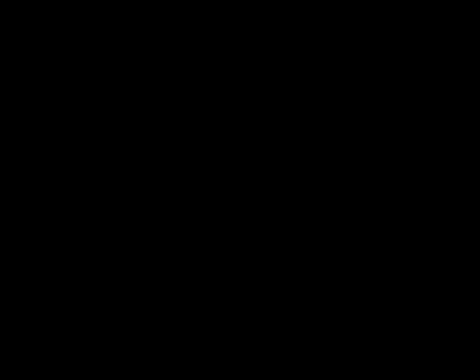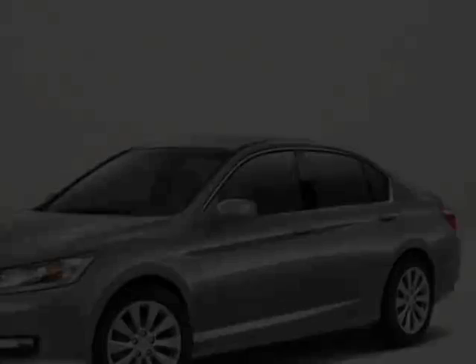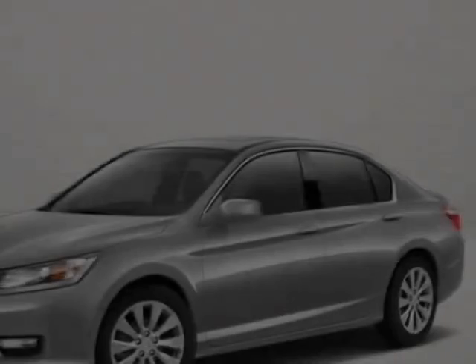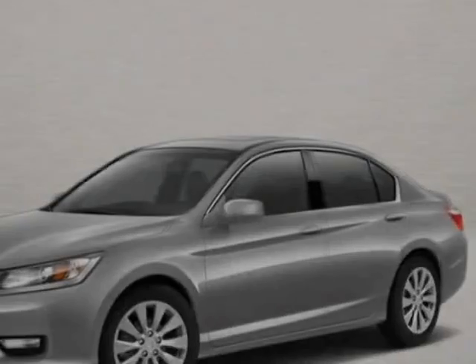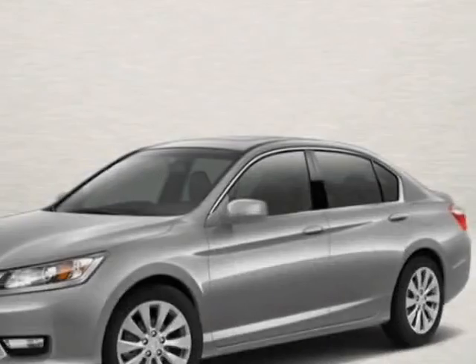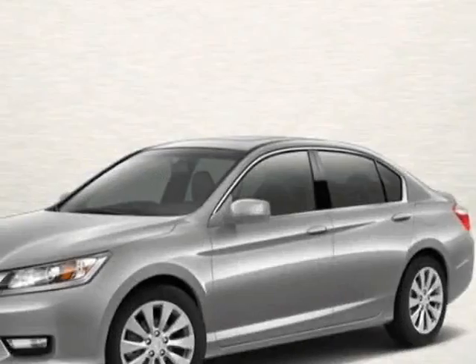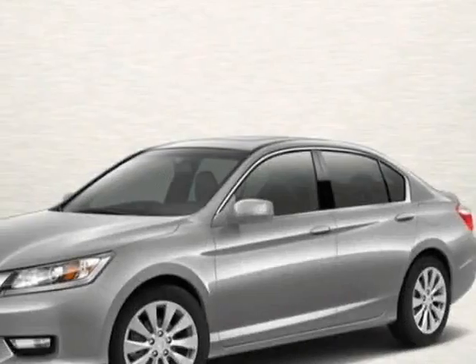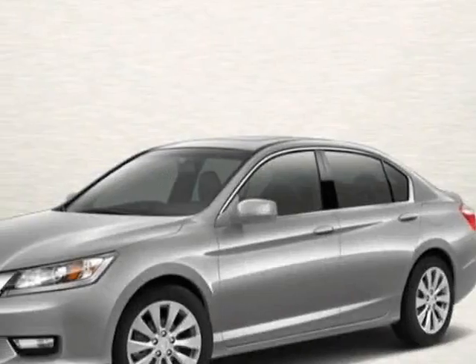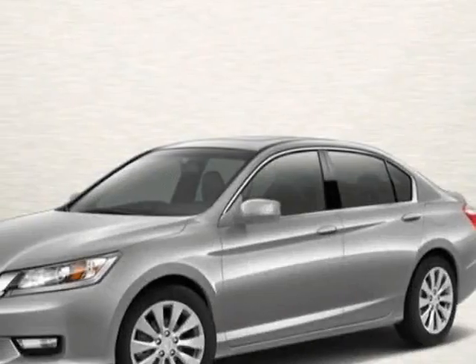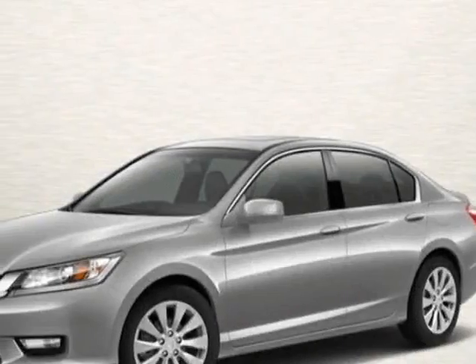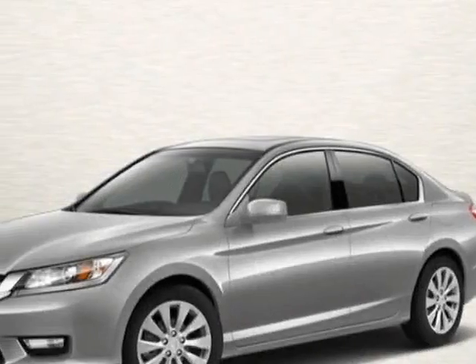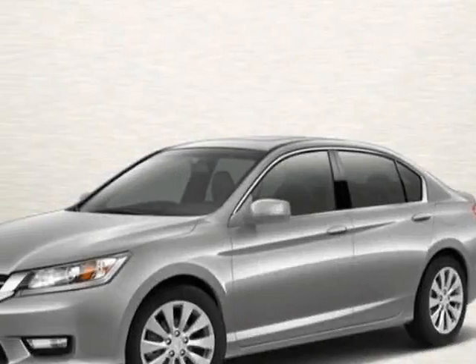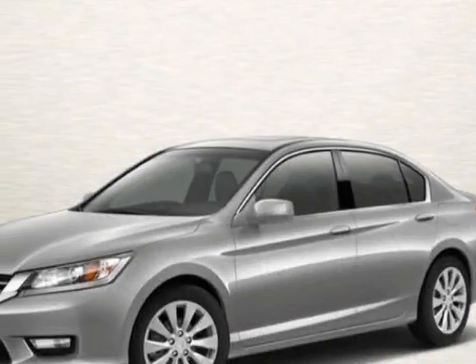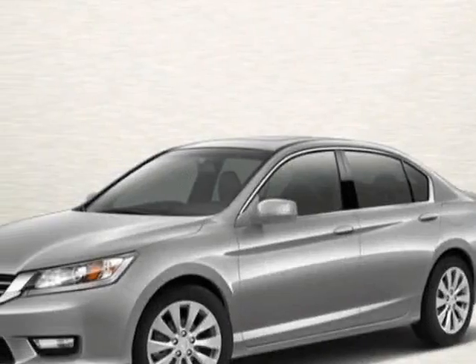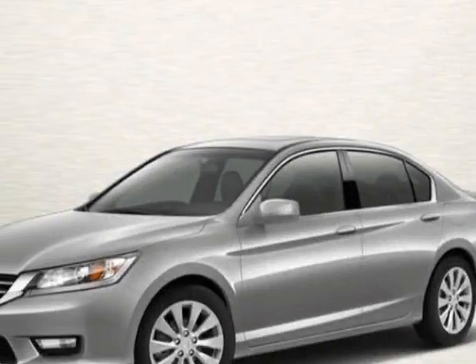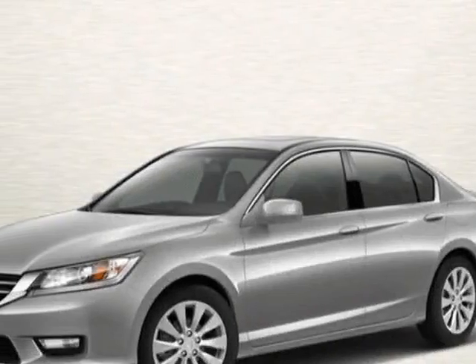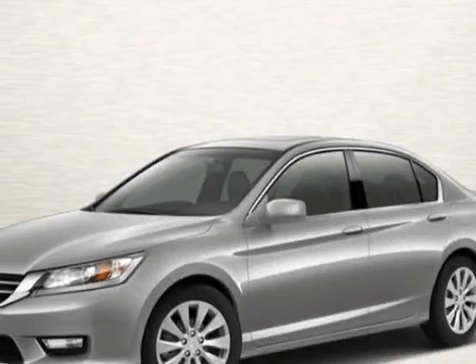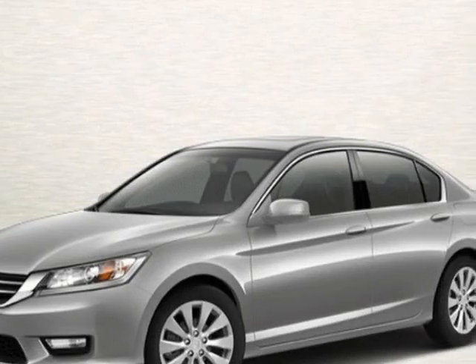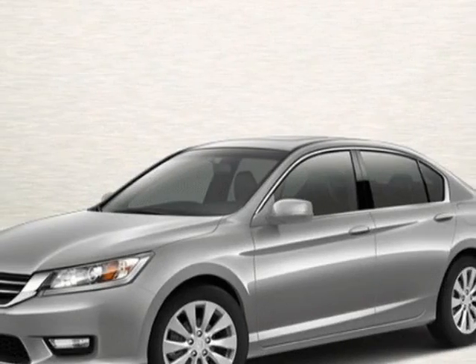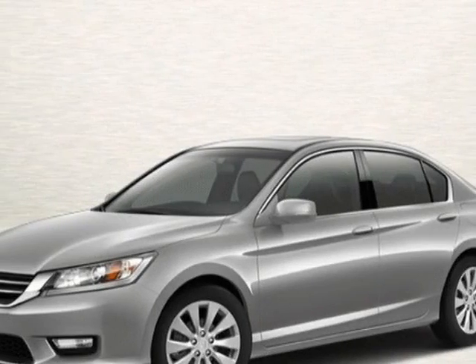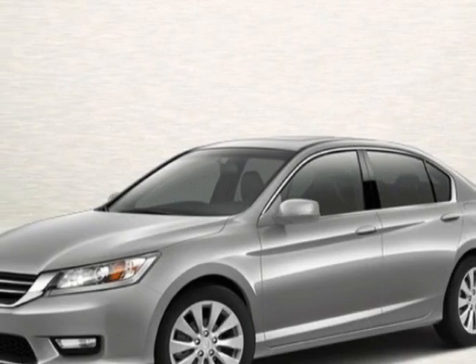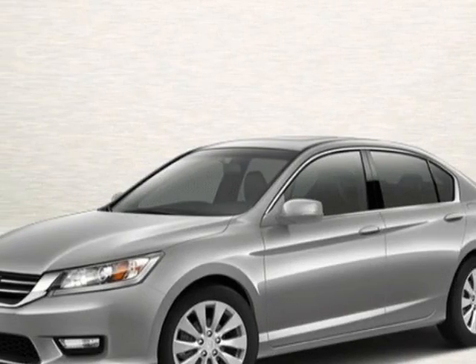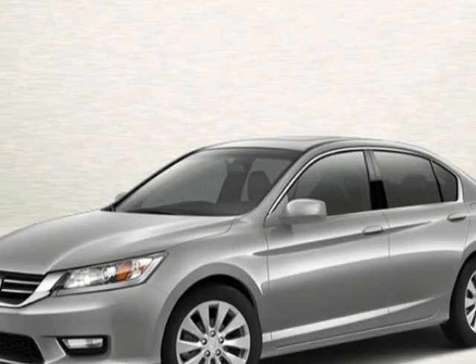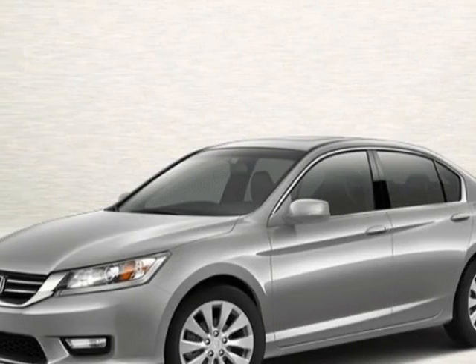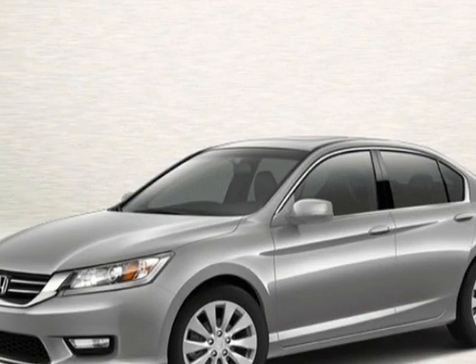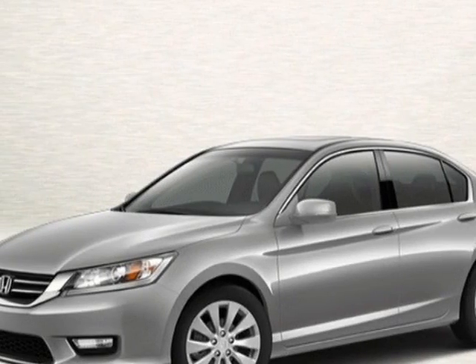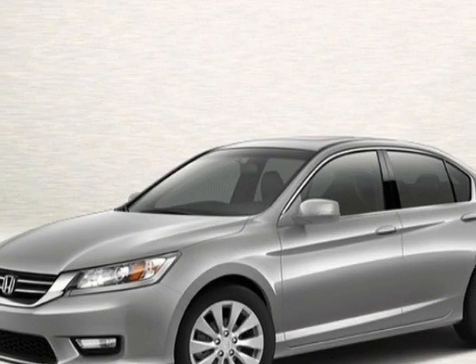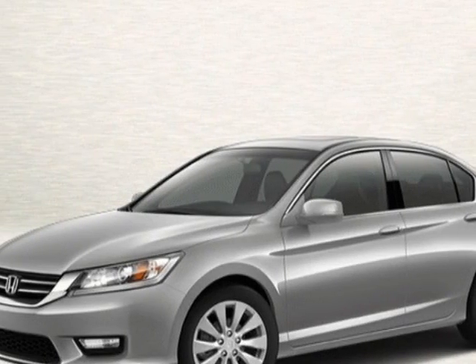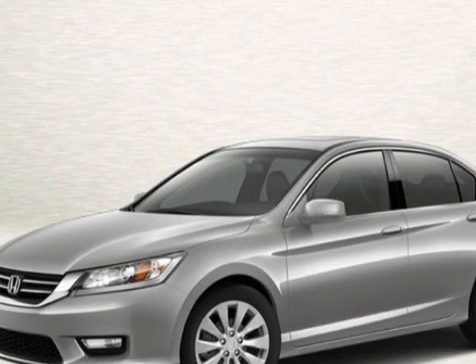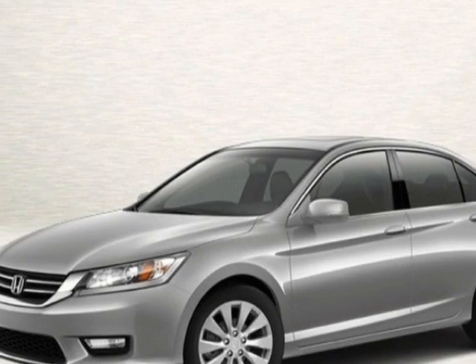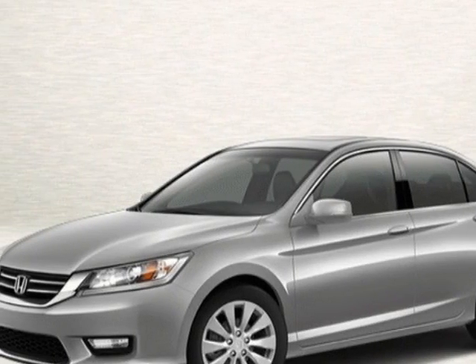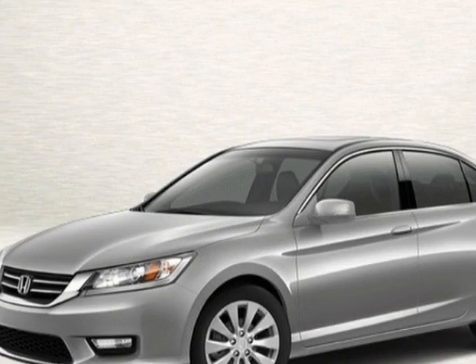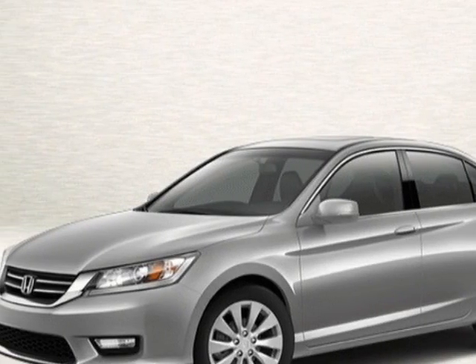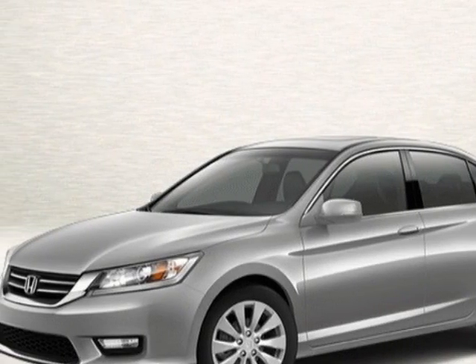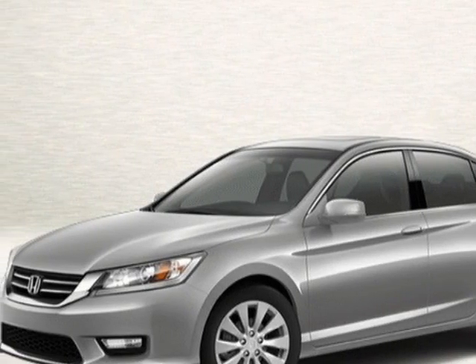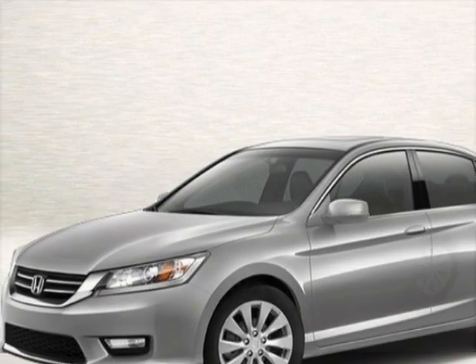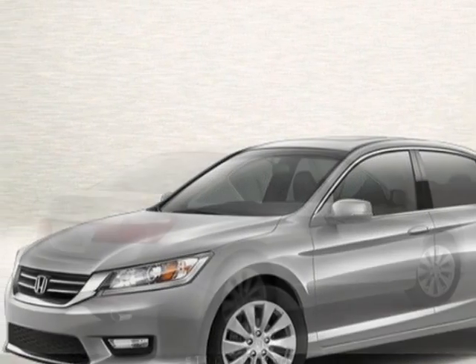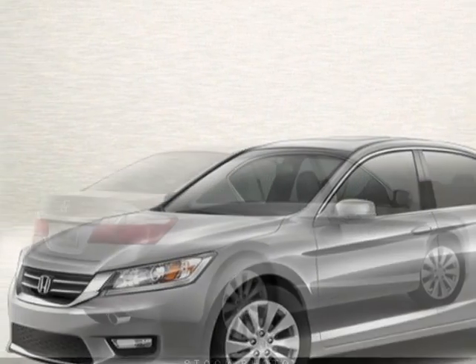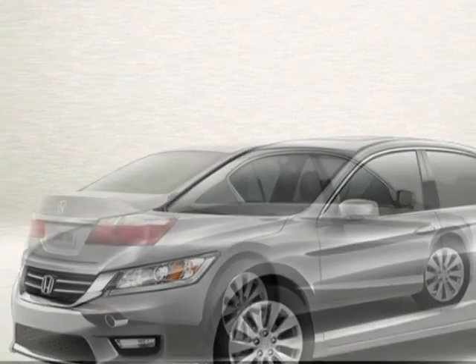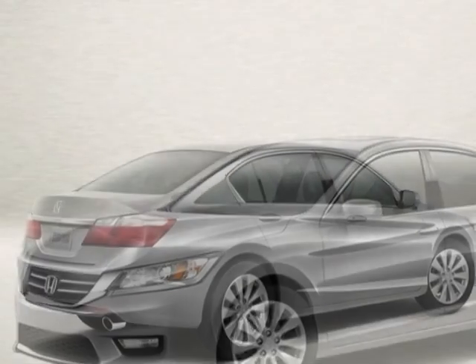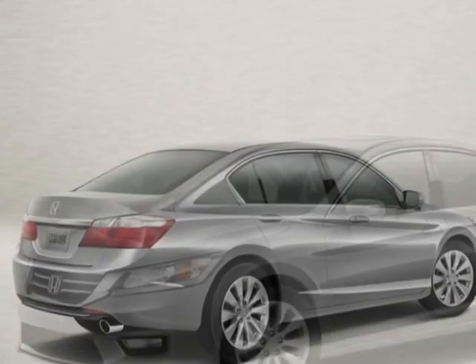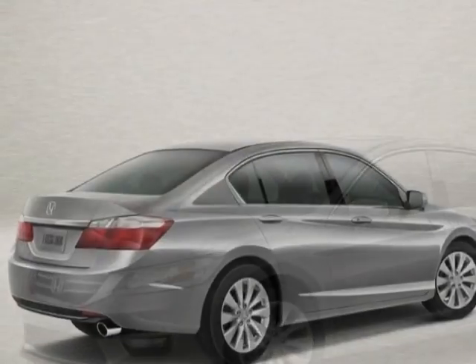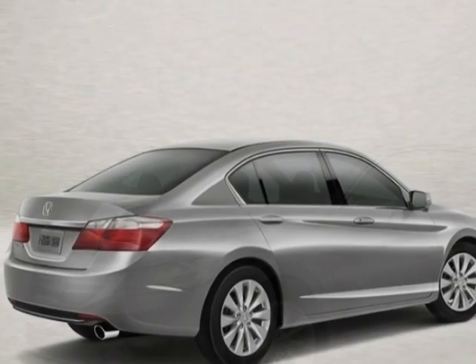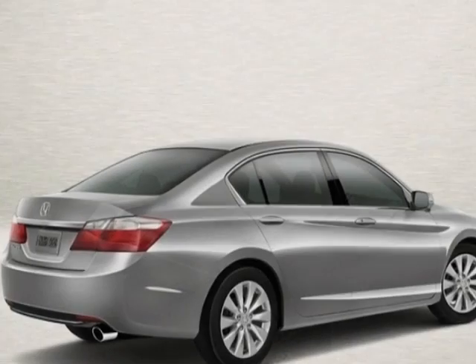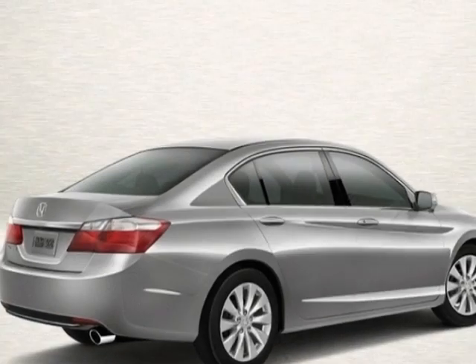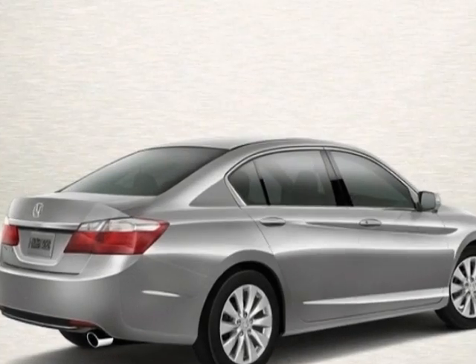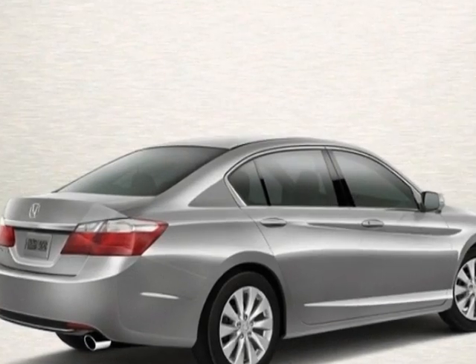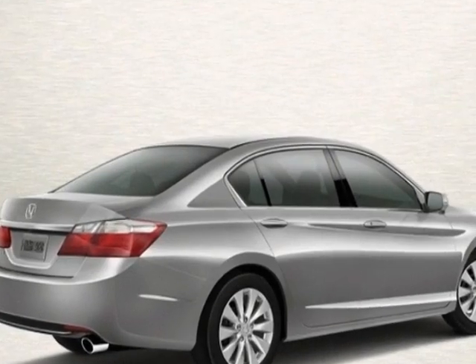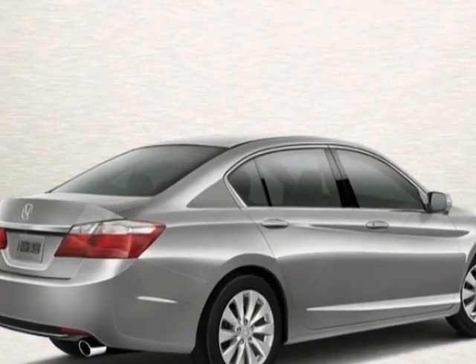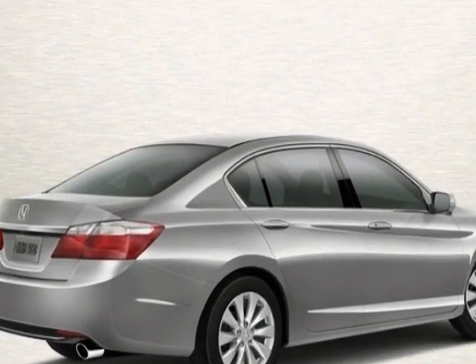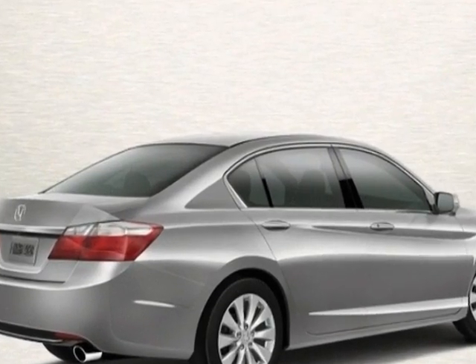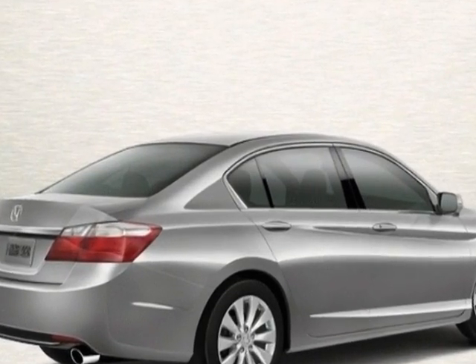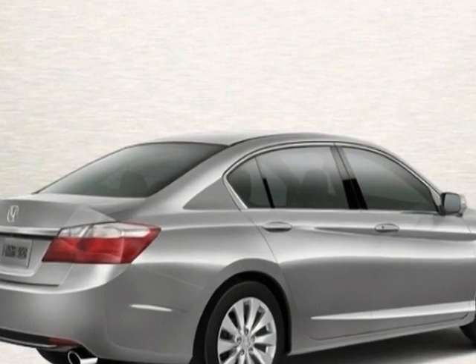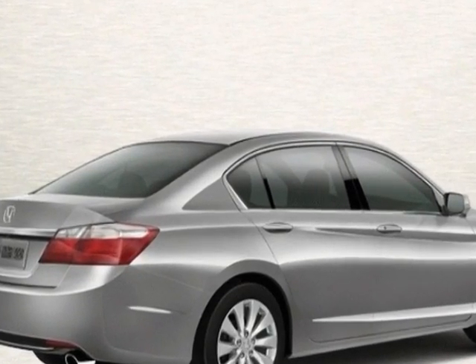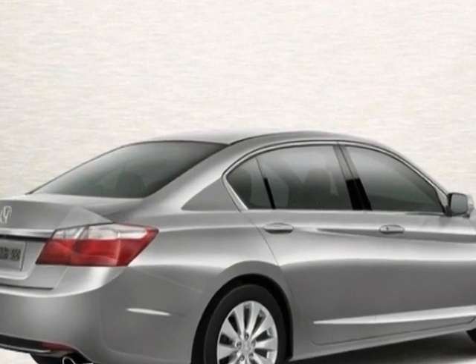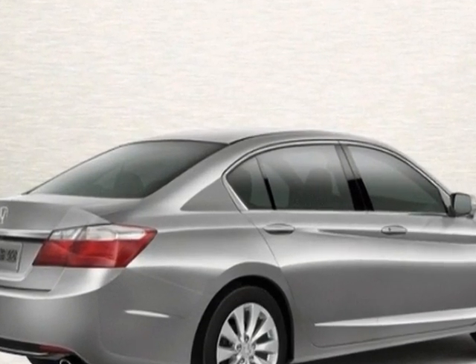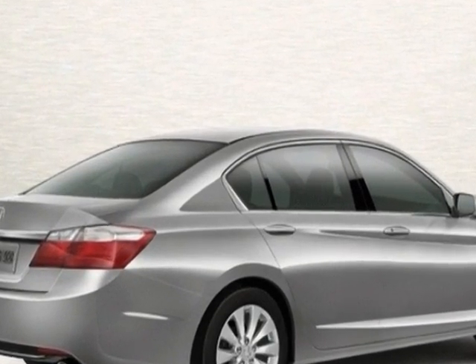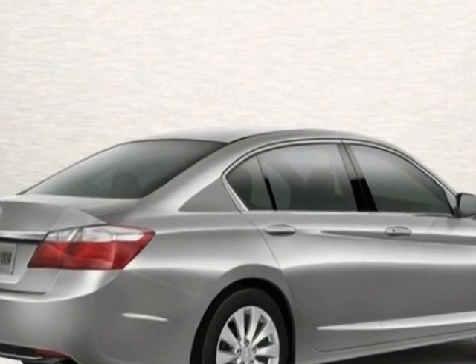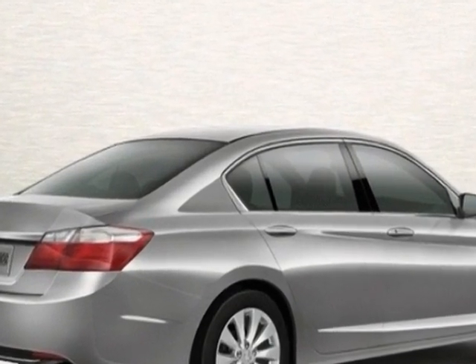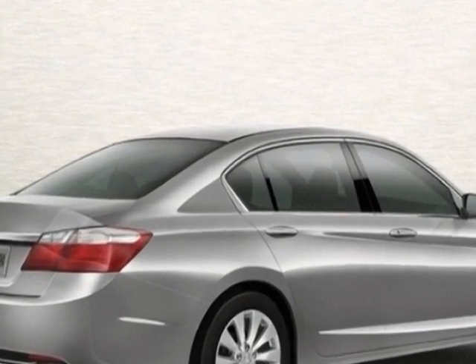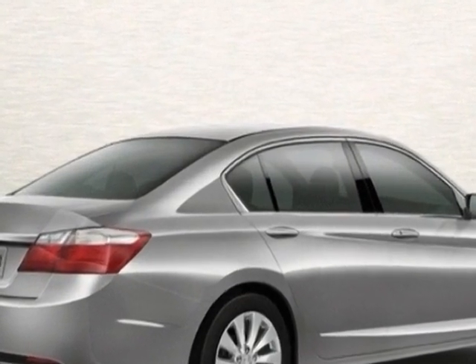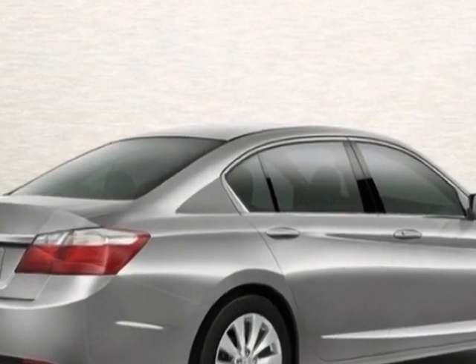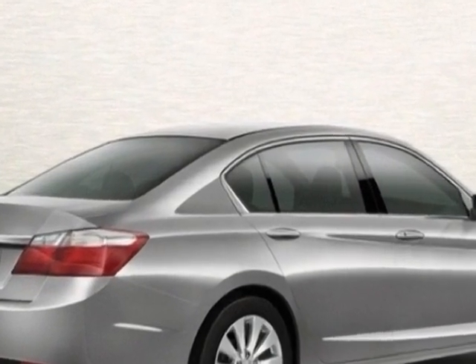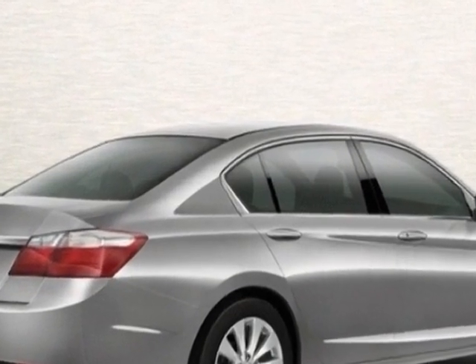Come take a look at this new 2013 Honda Accord Sedan. For your protection, this vehicle has a full factory warranty.